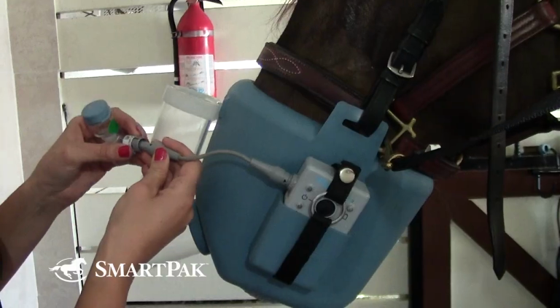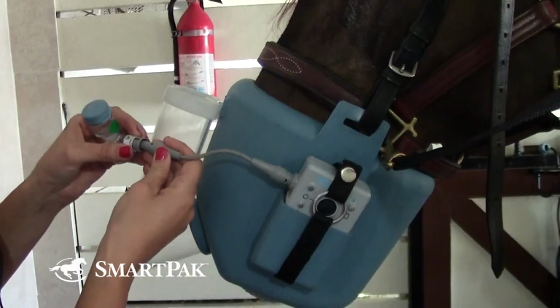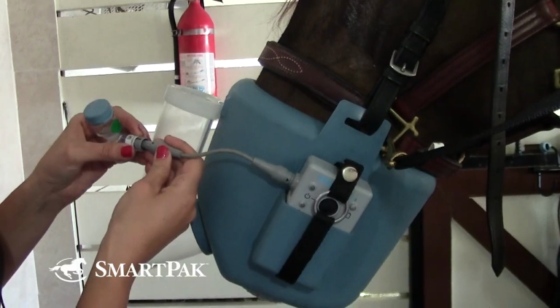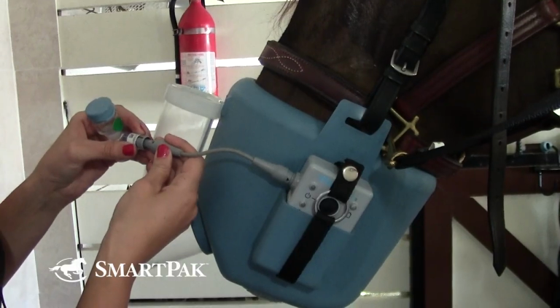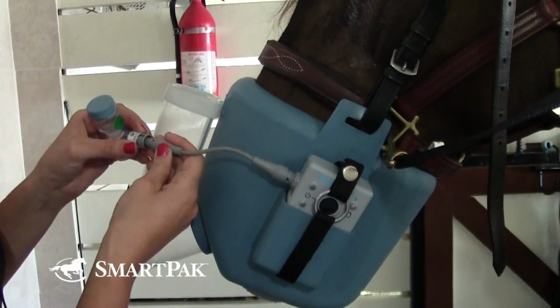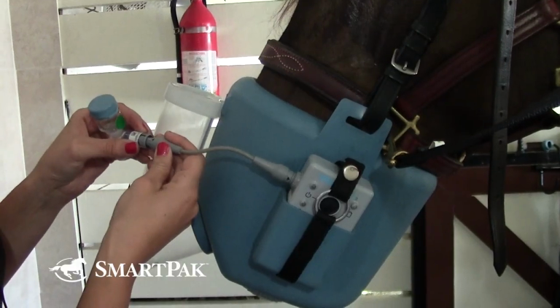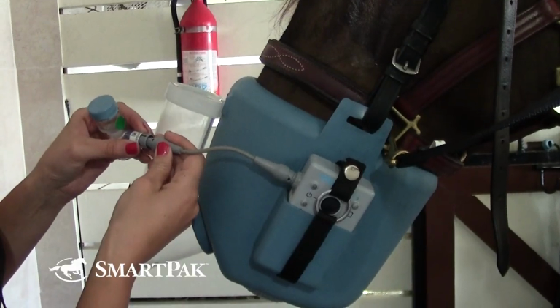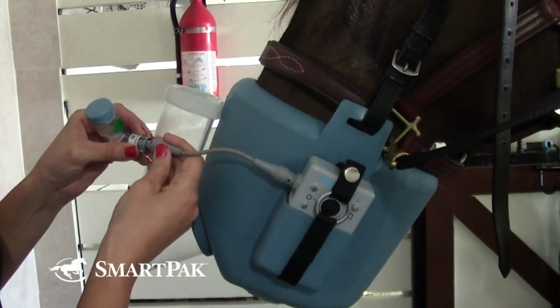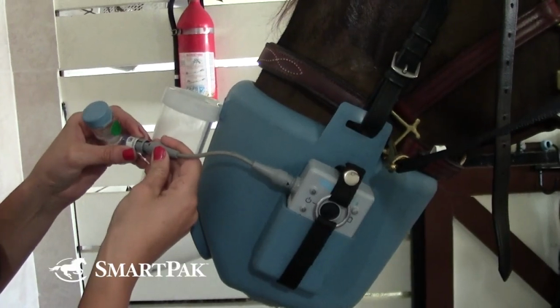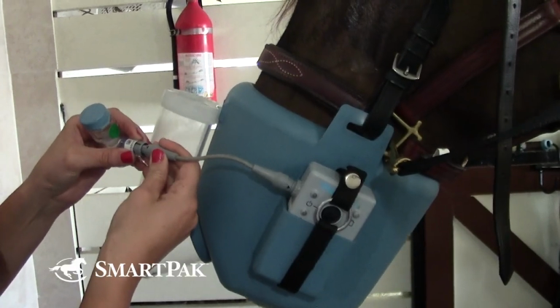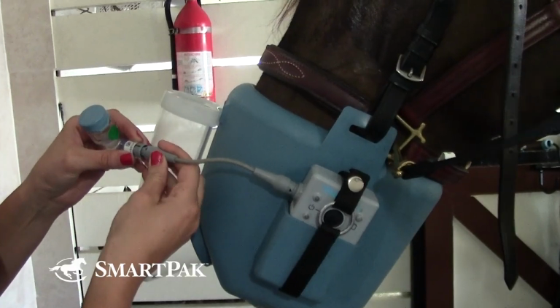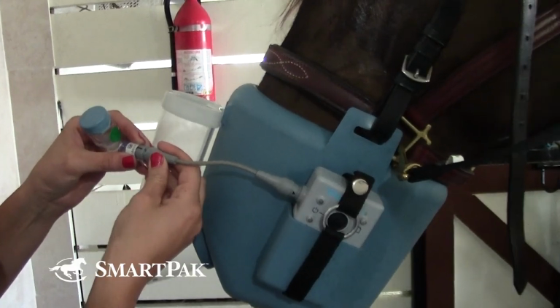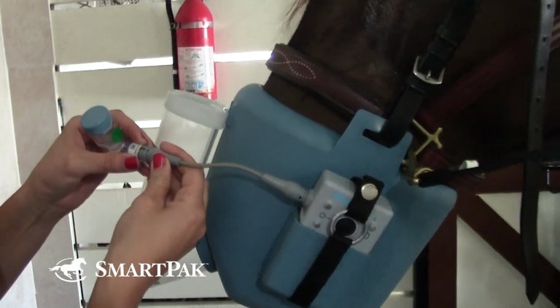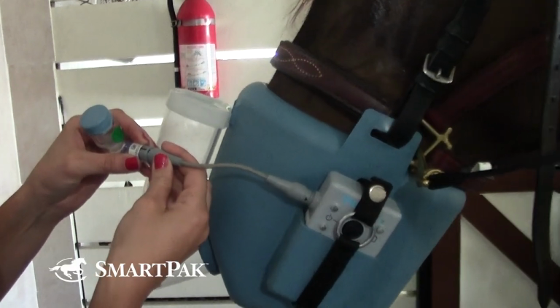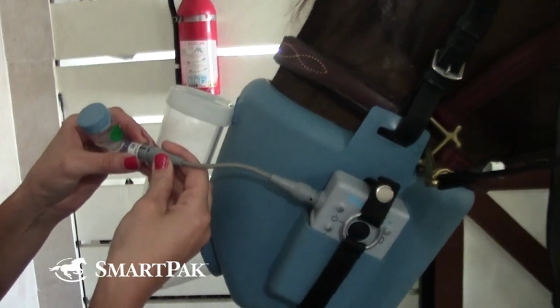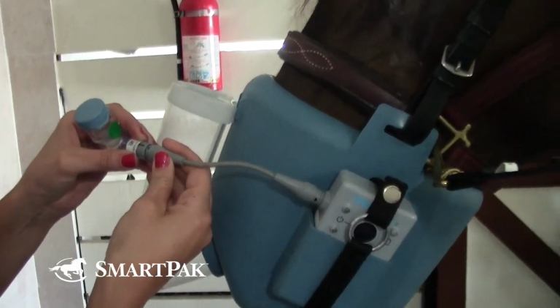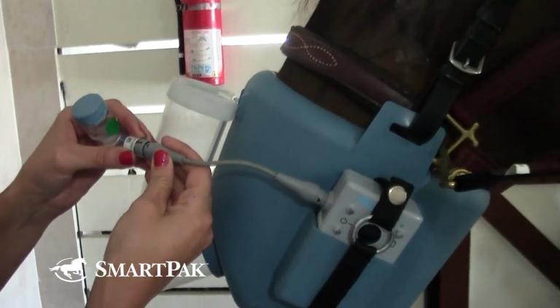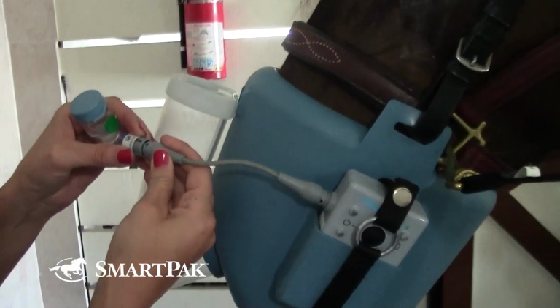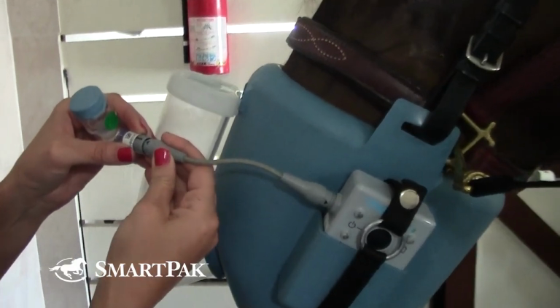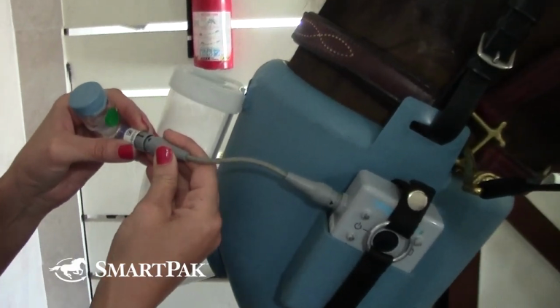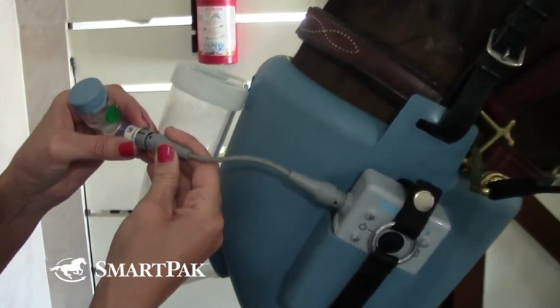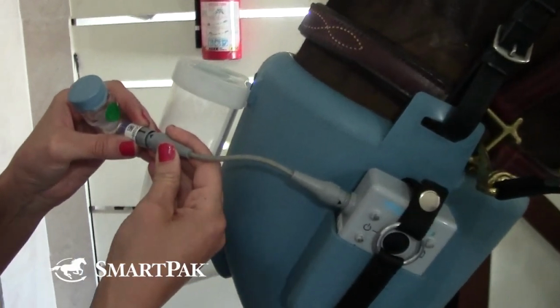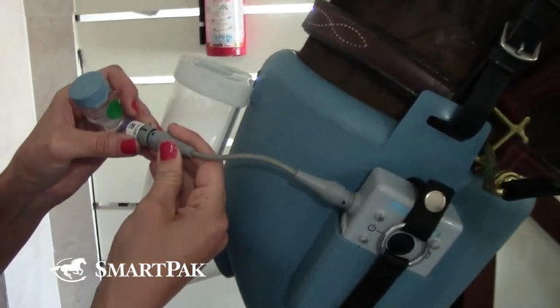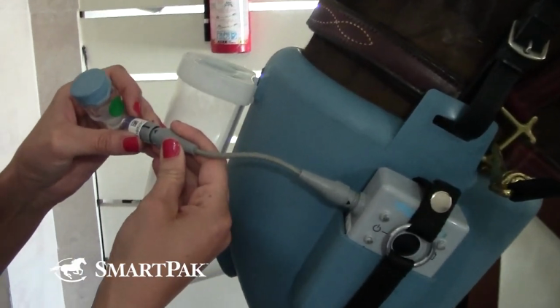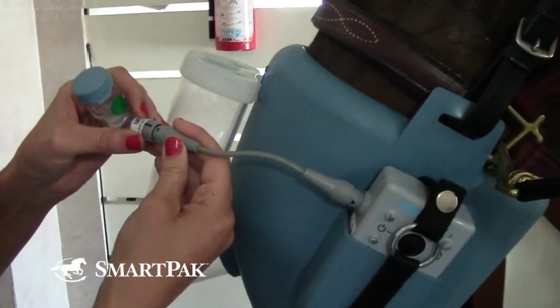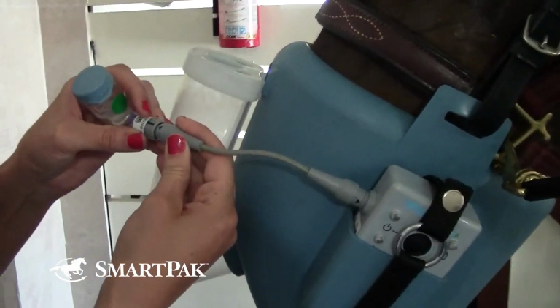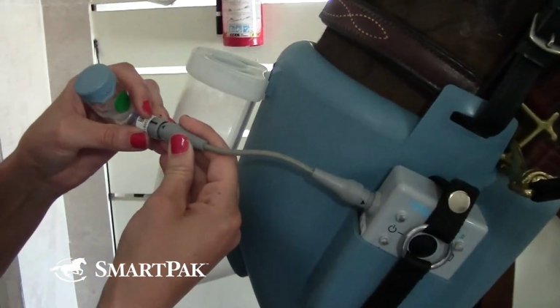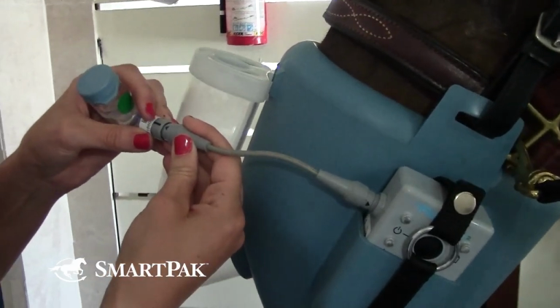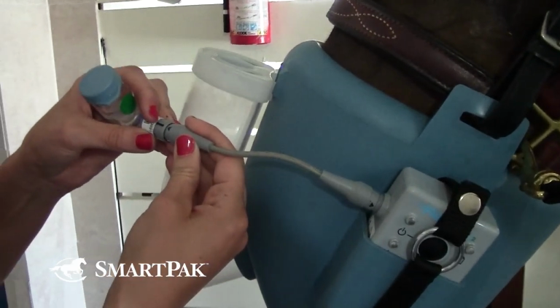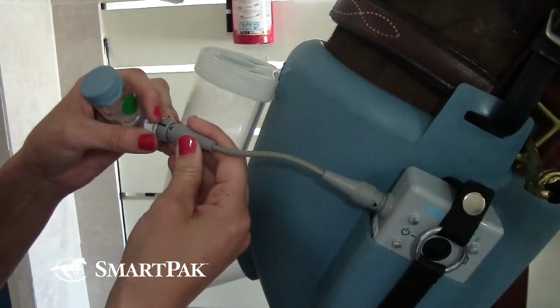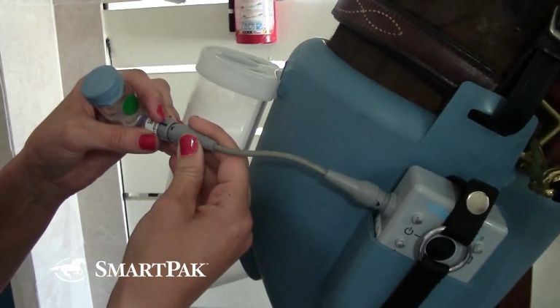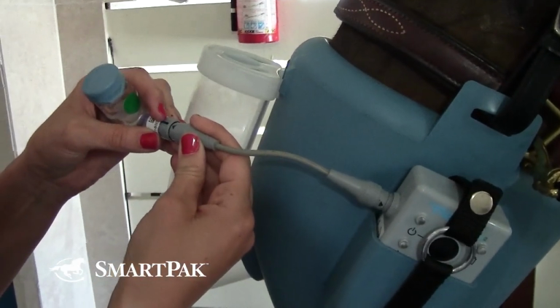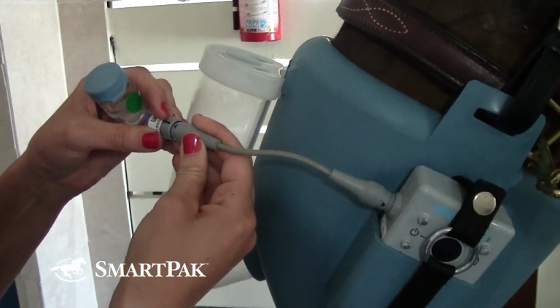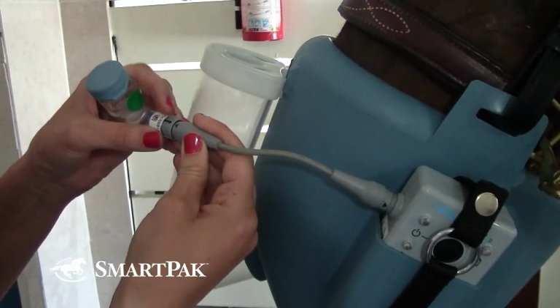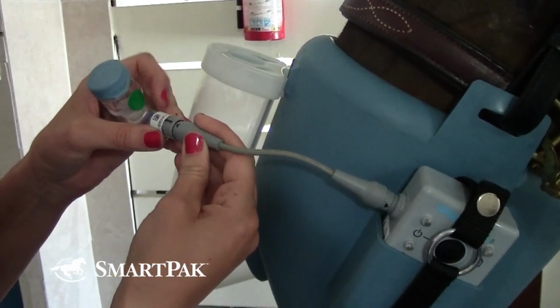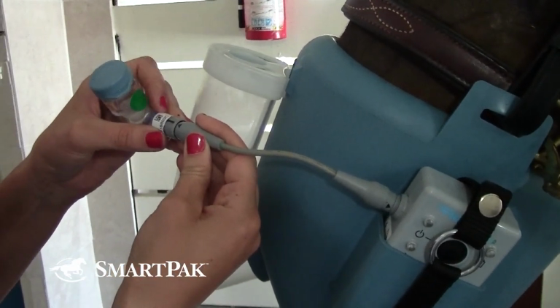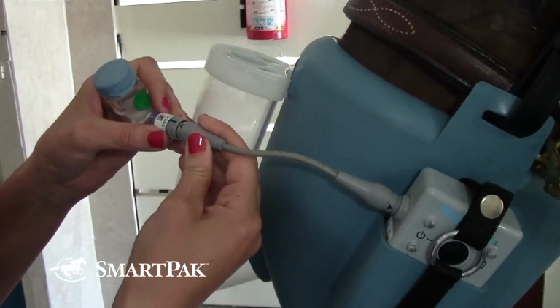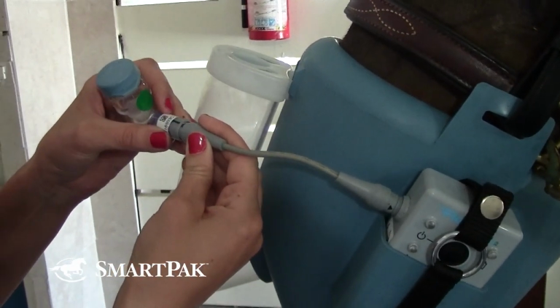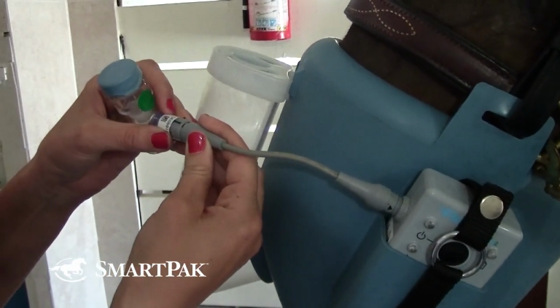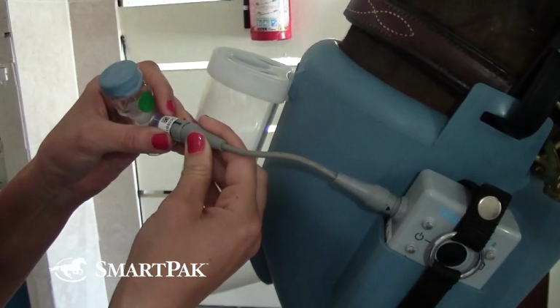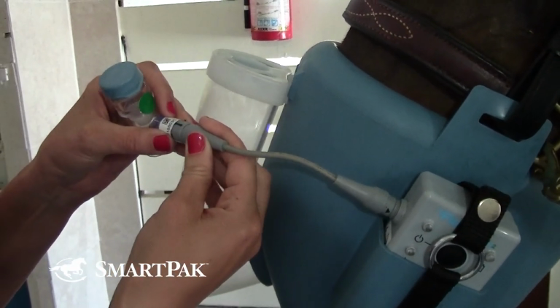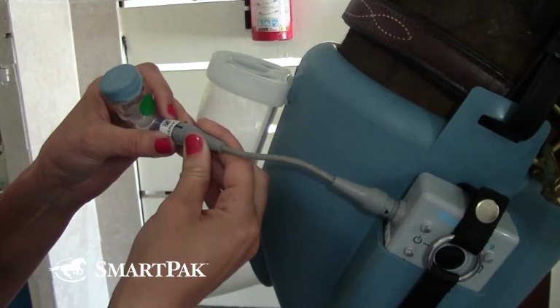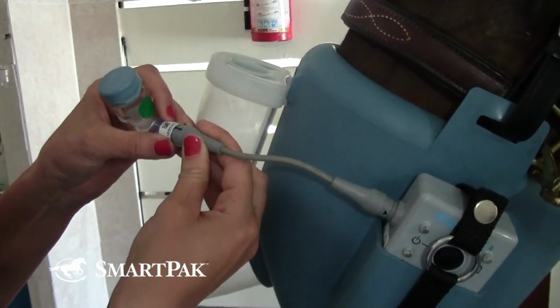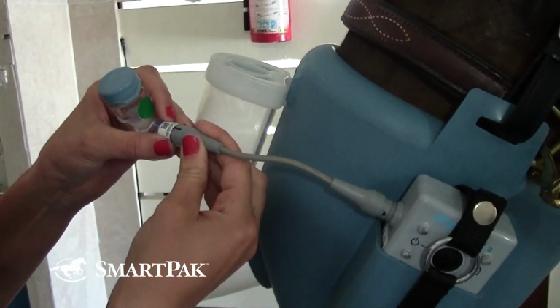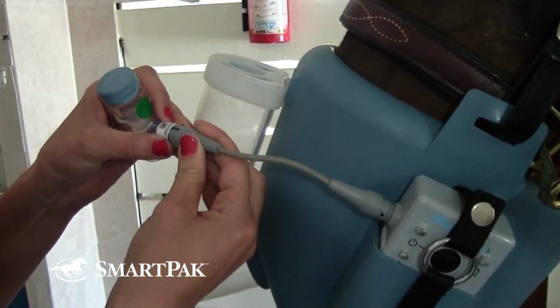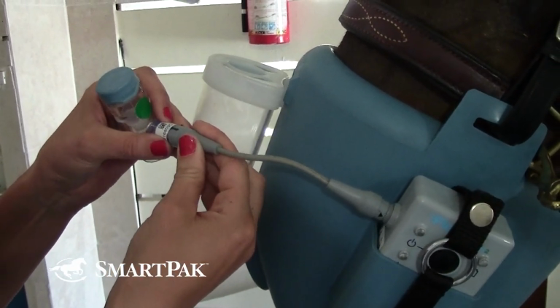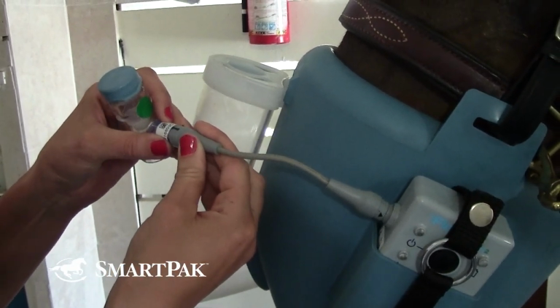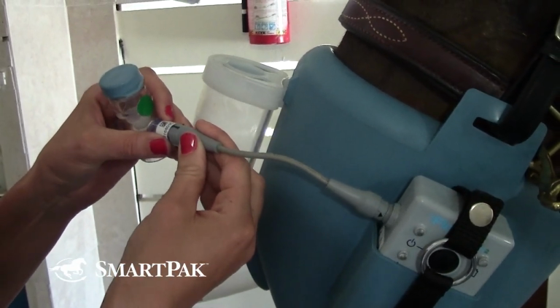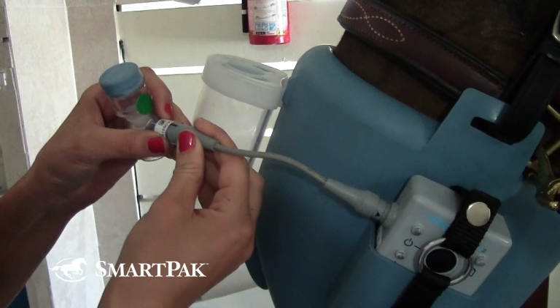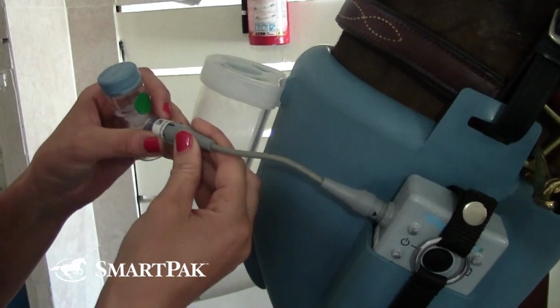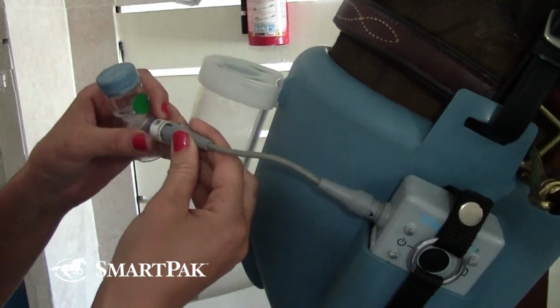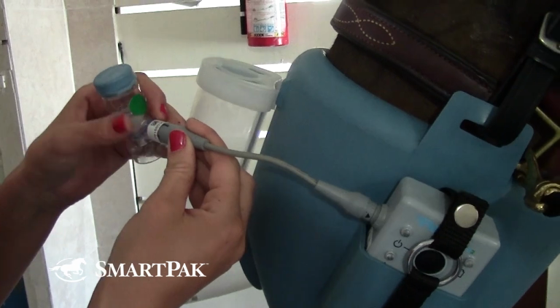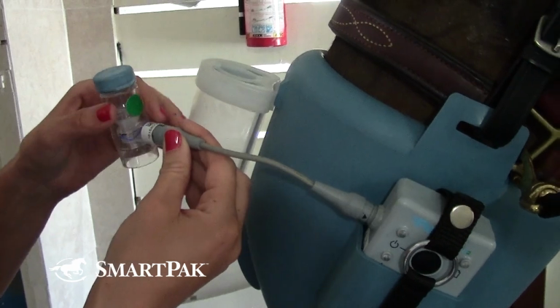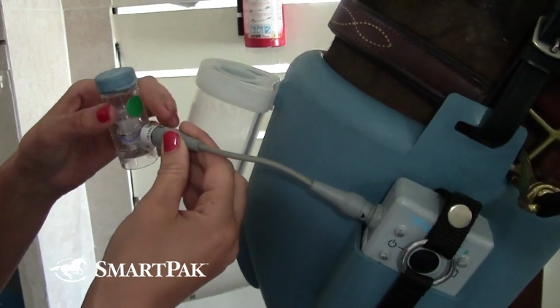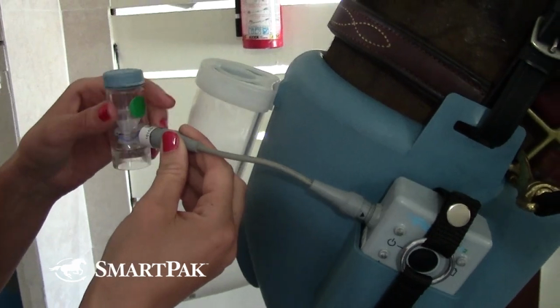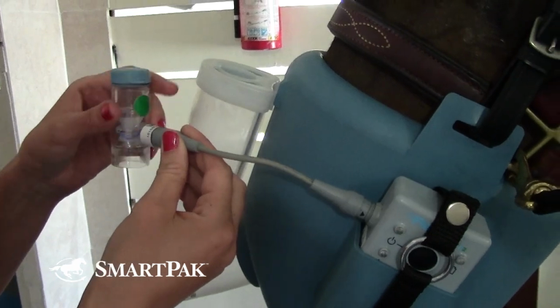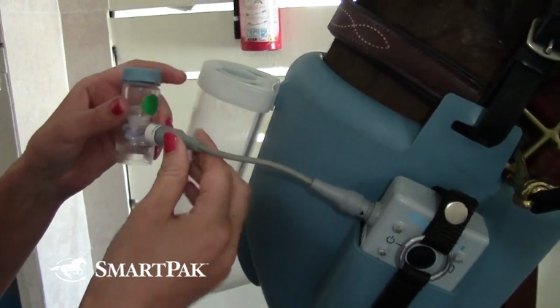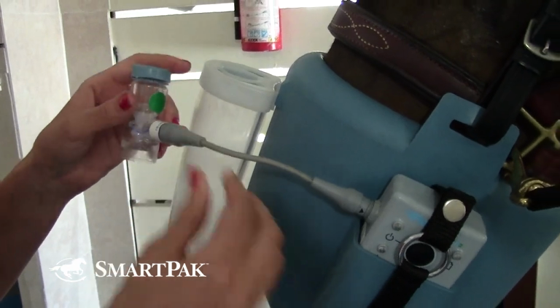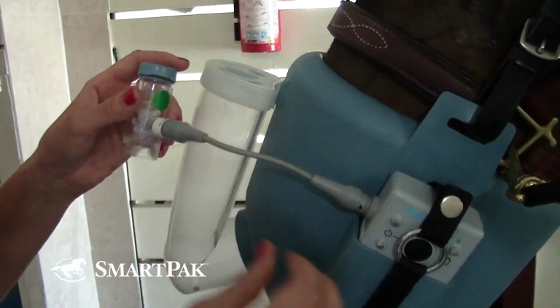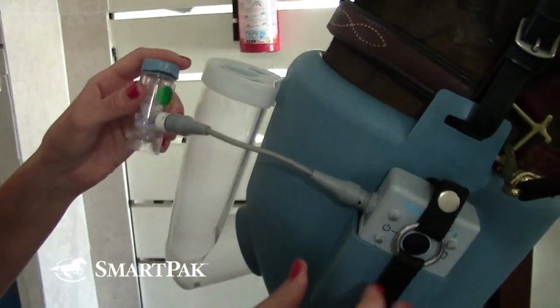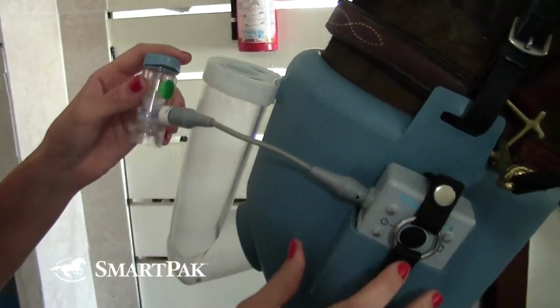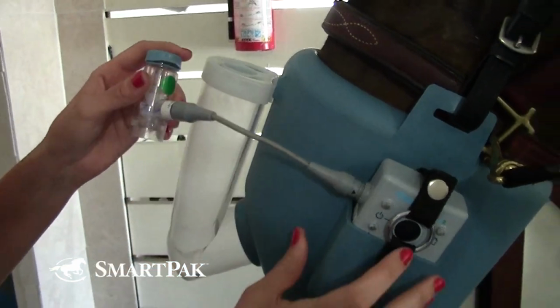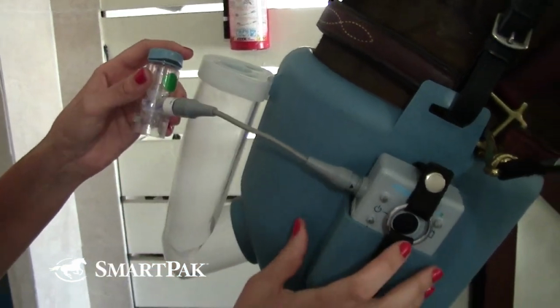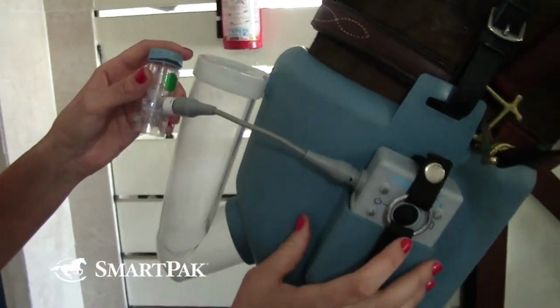While I give them the medication, they just have the nebulizer on, and I can use that time to brush them and tack them up.